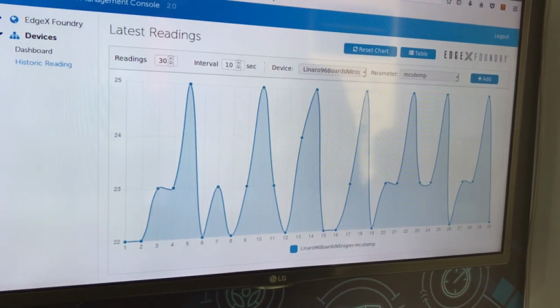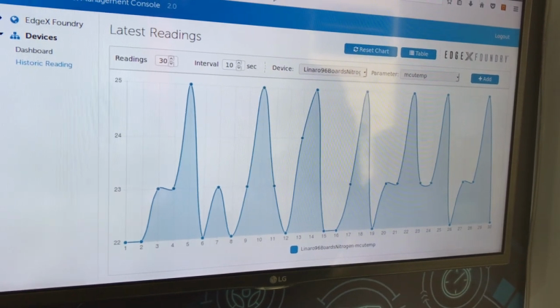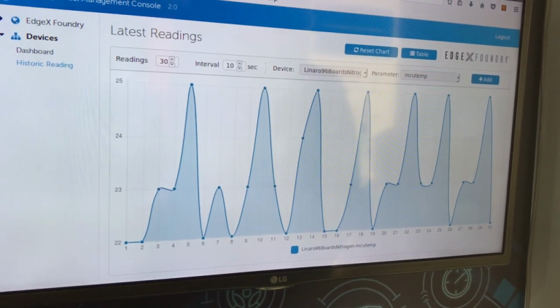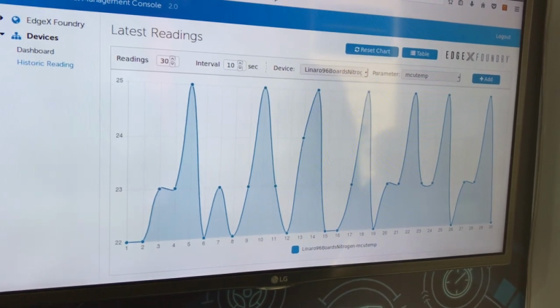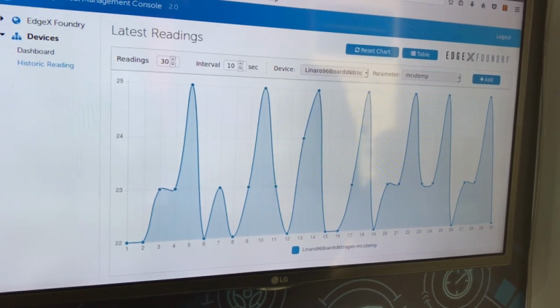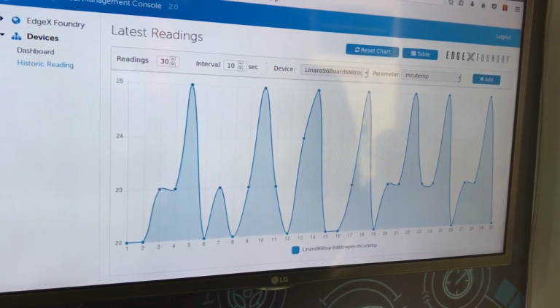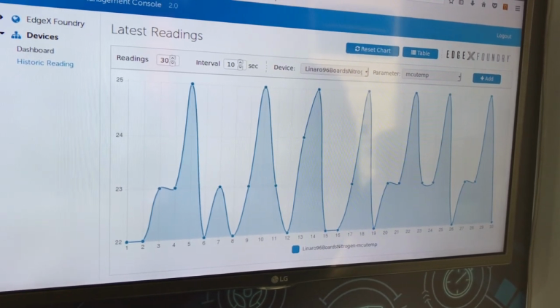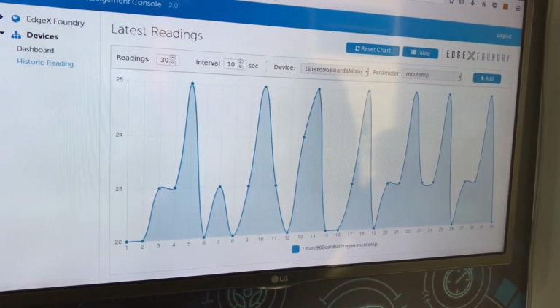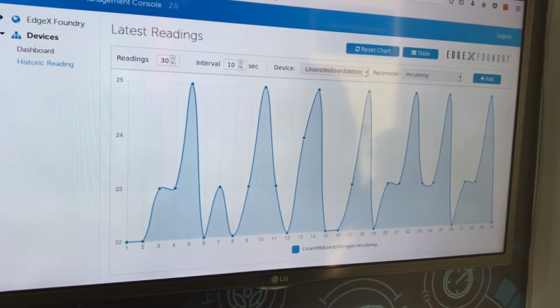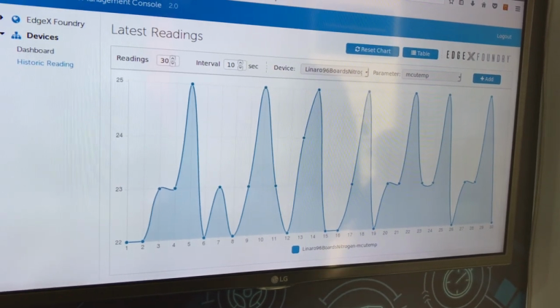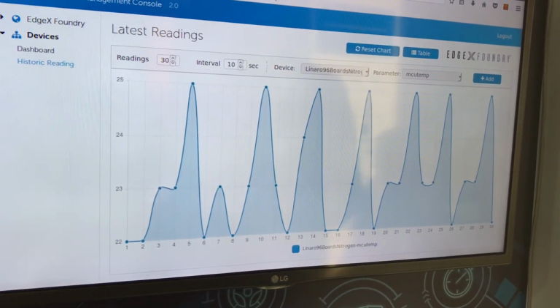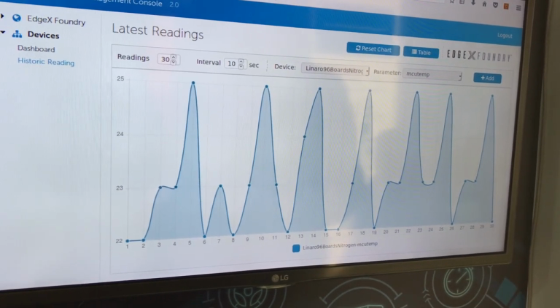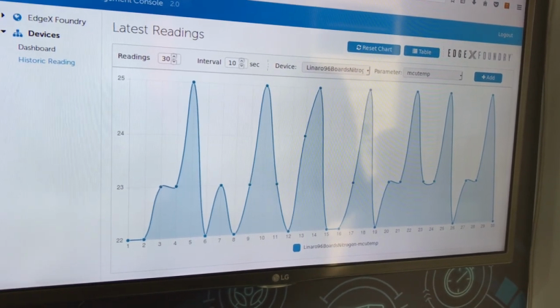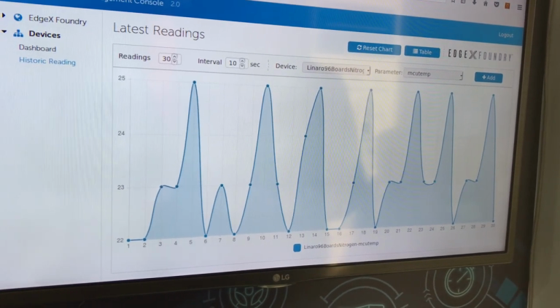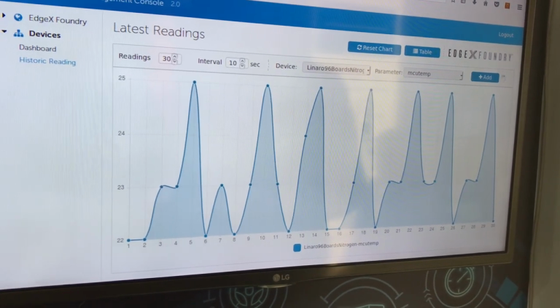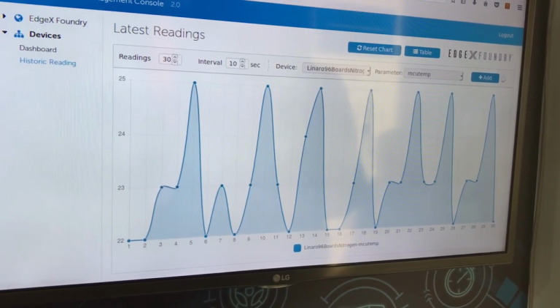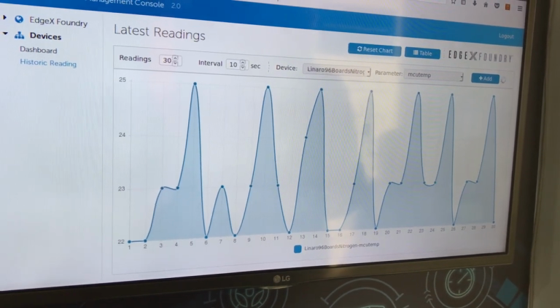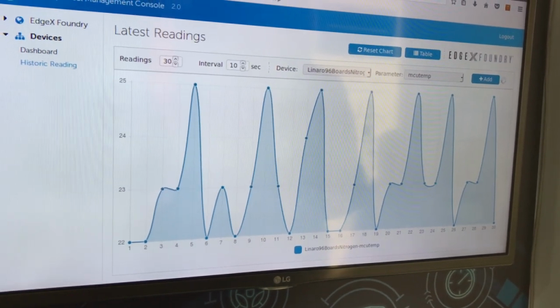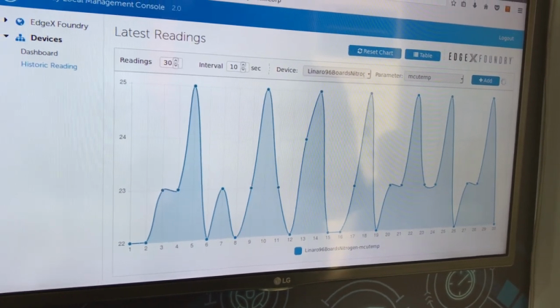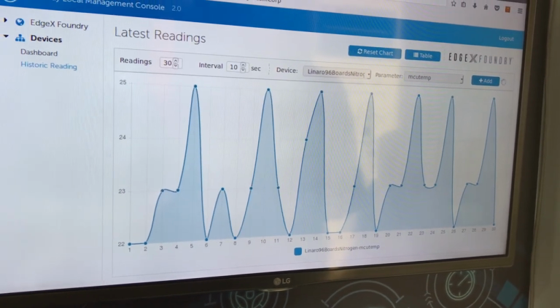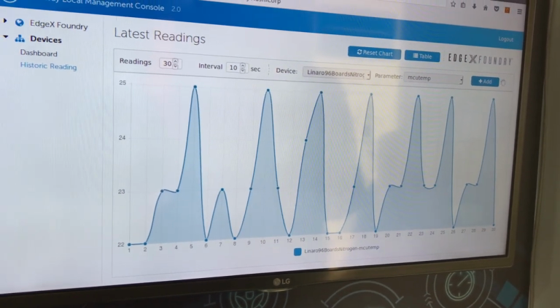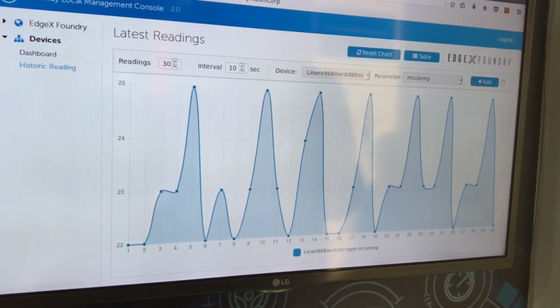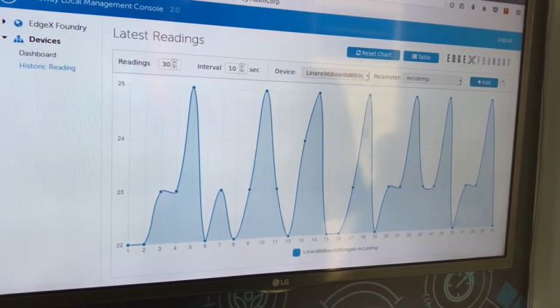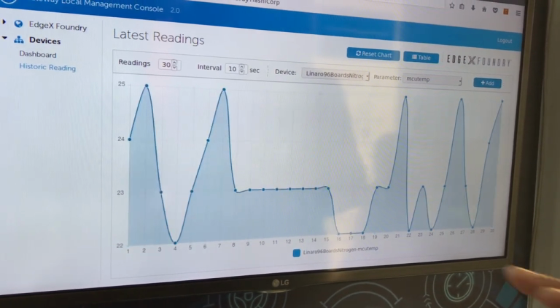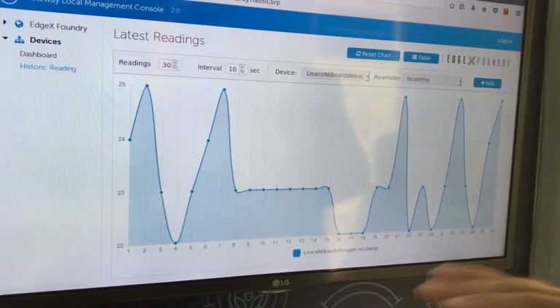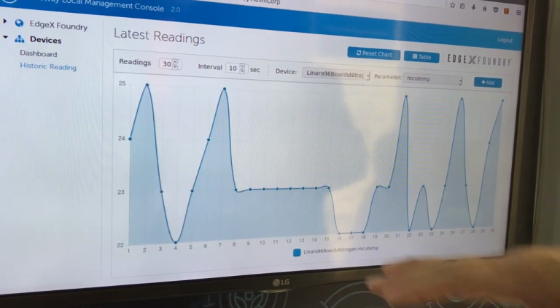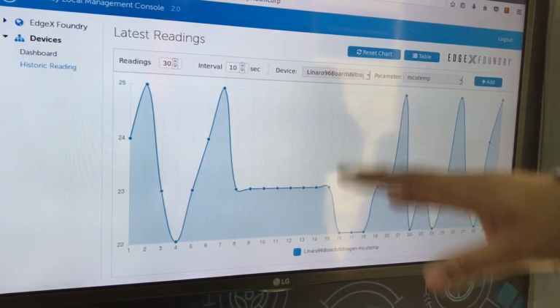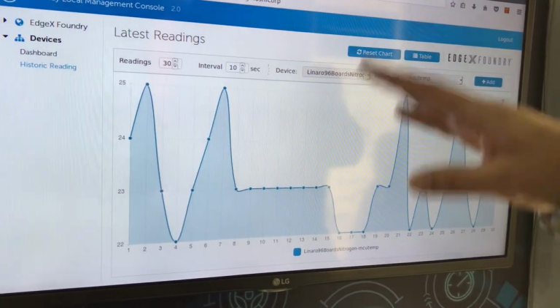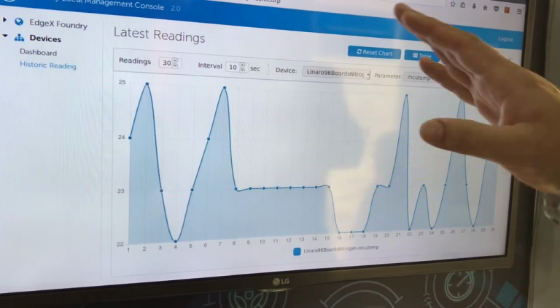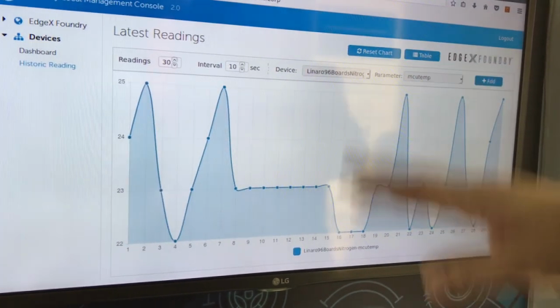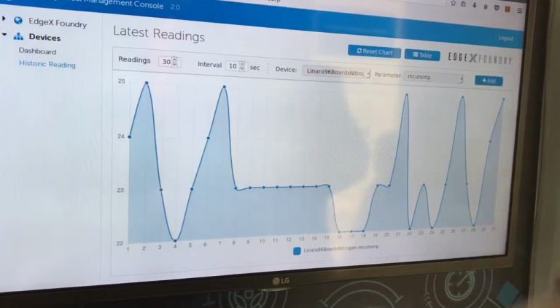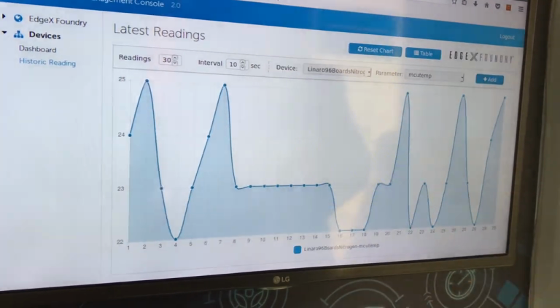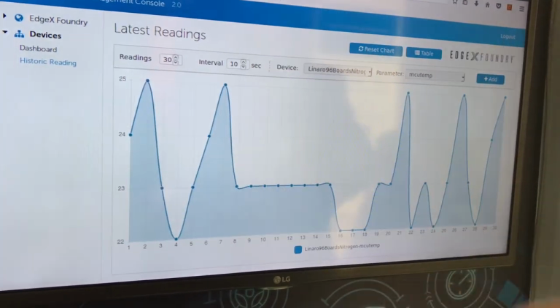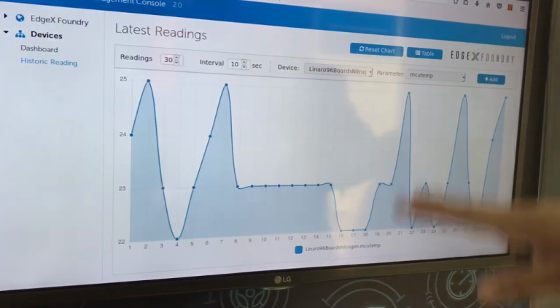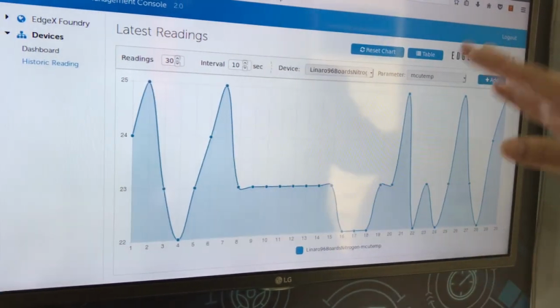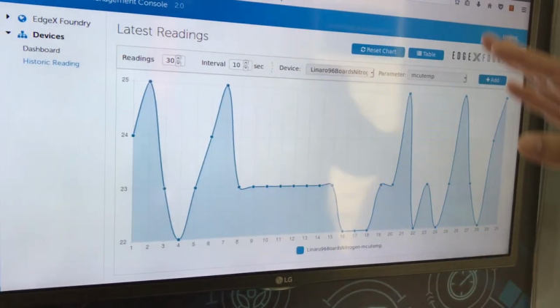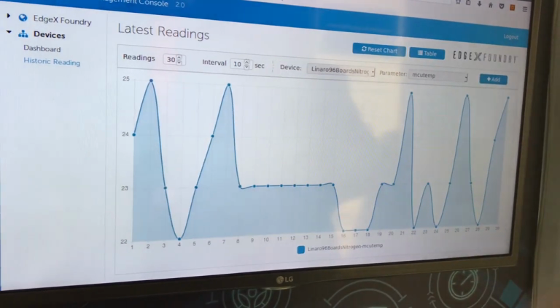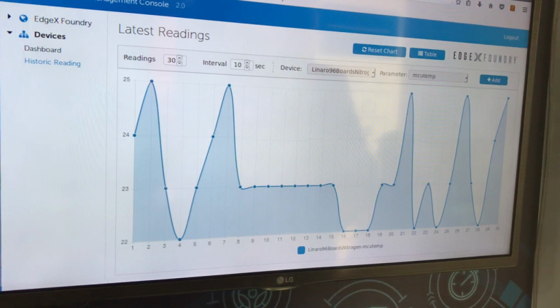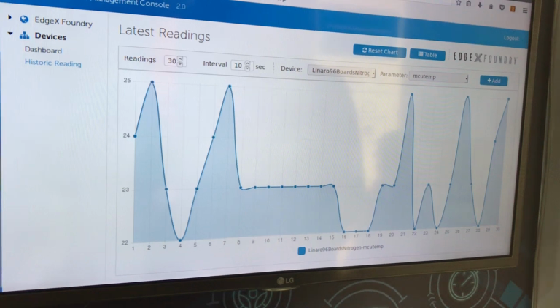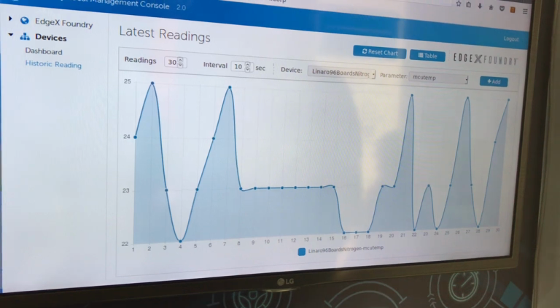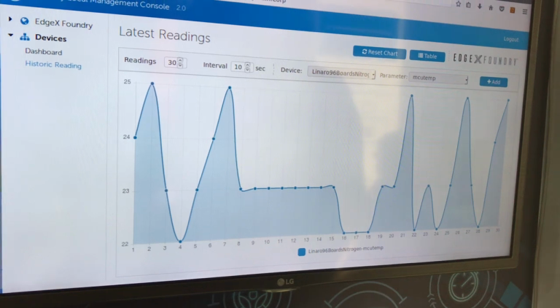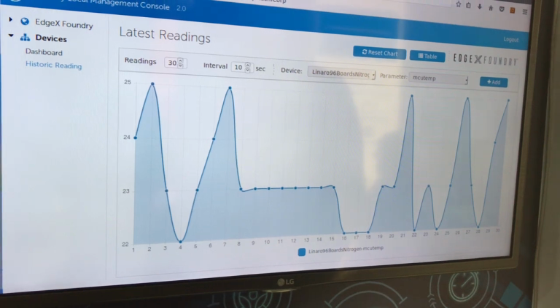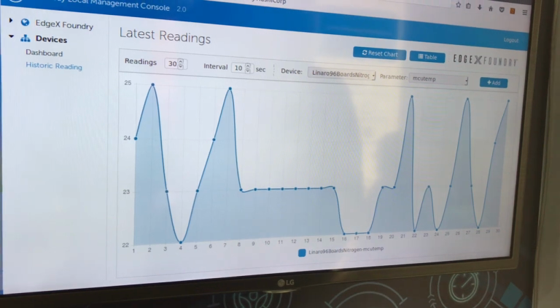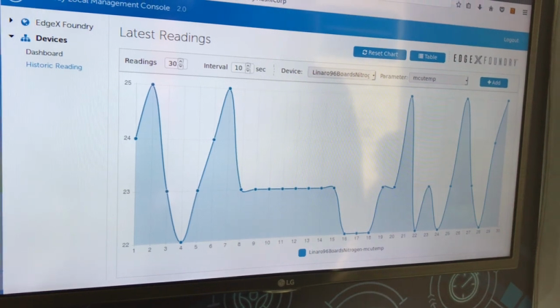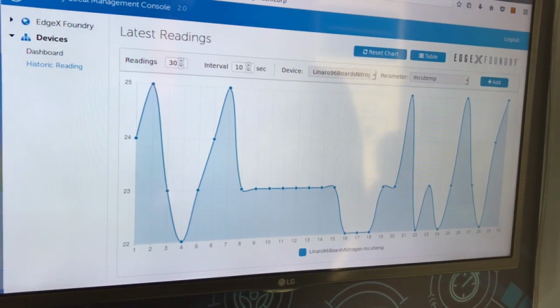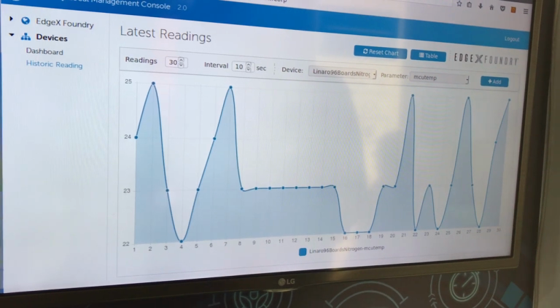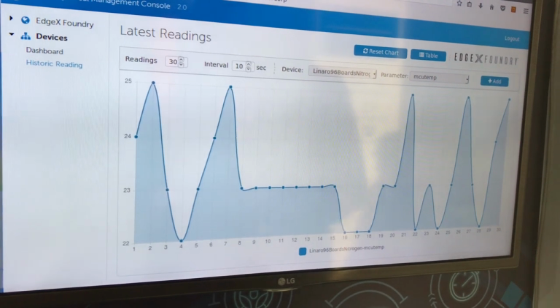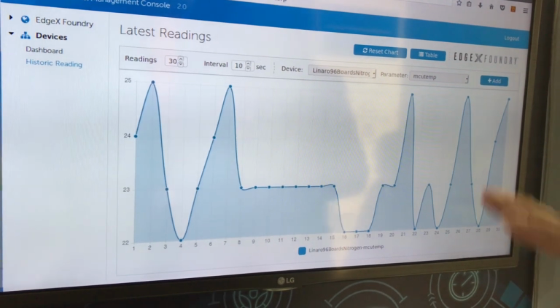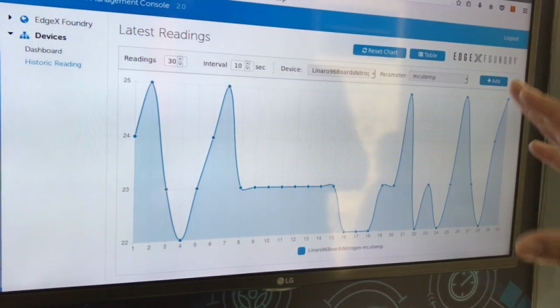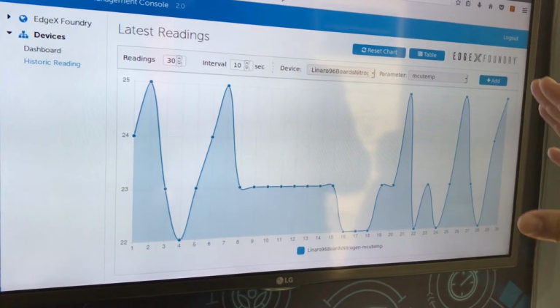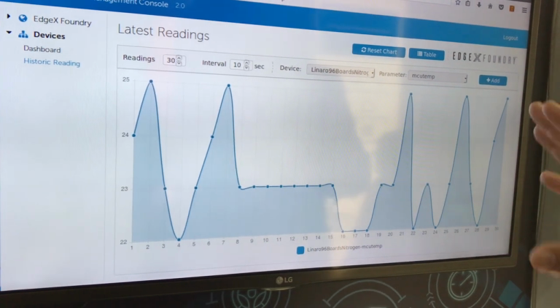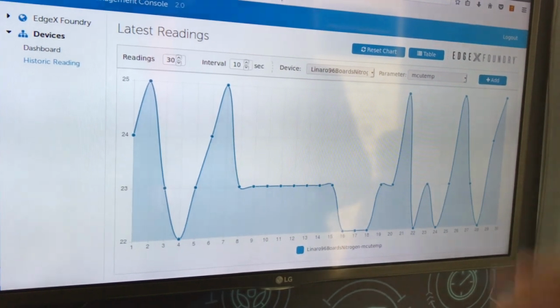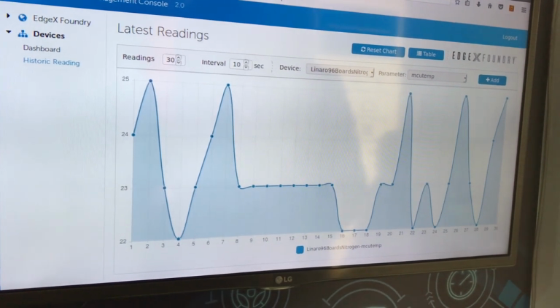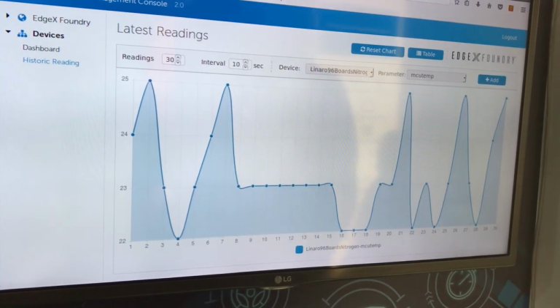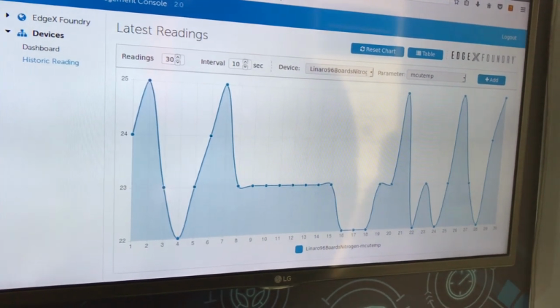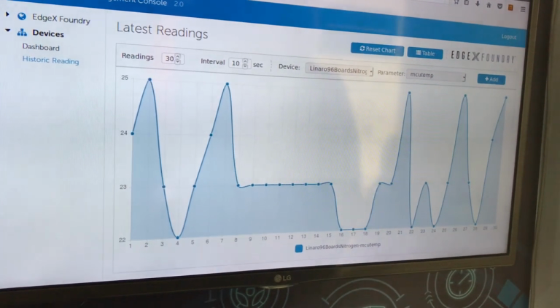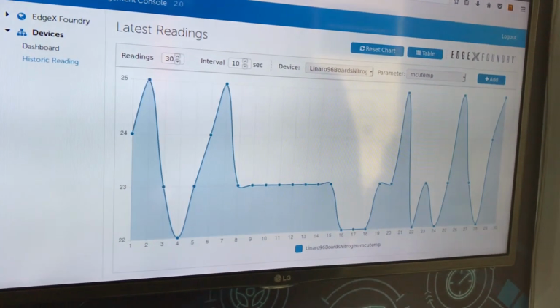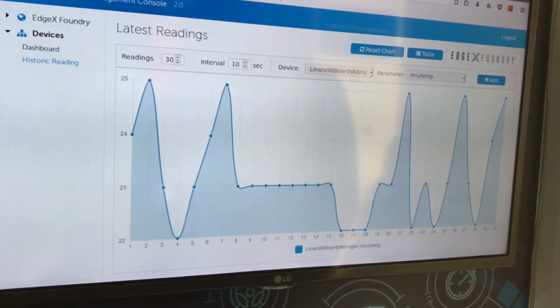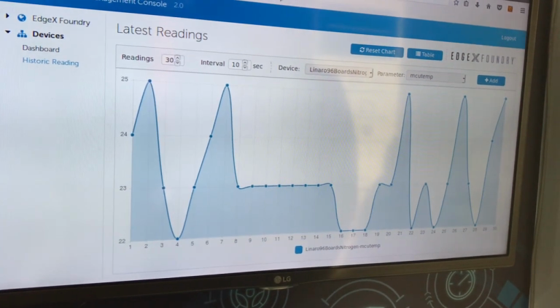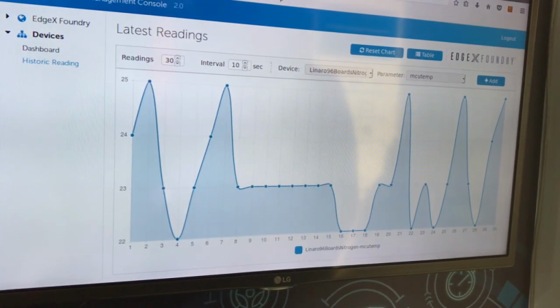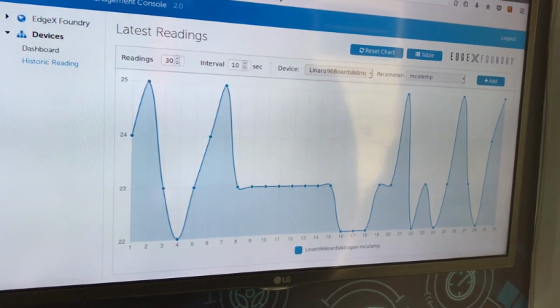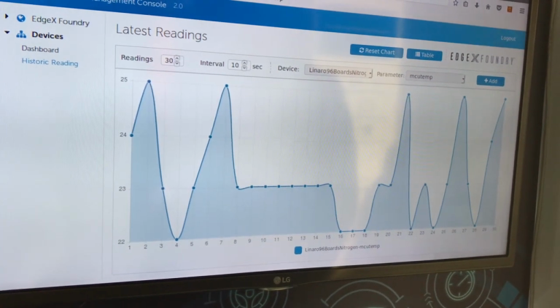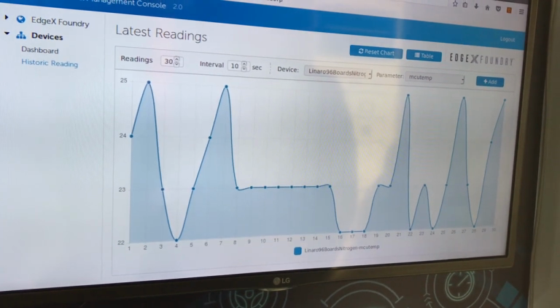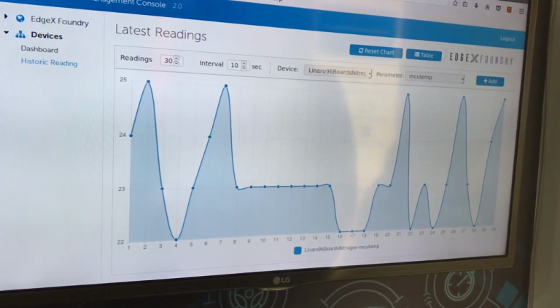It's rather warm in here right now and the spike isn't that great, but you can see the scope of what we're trying to do.